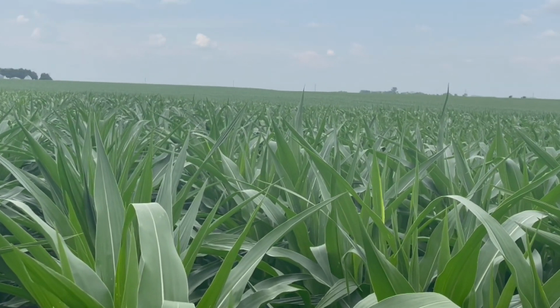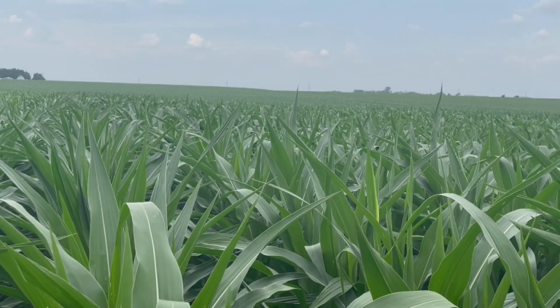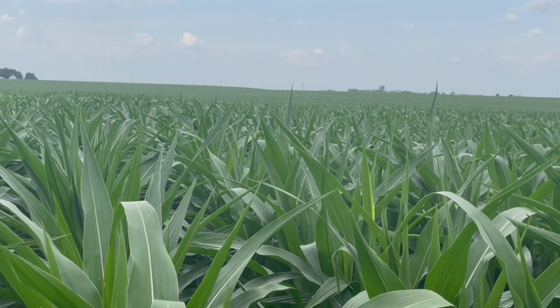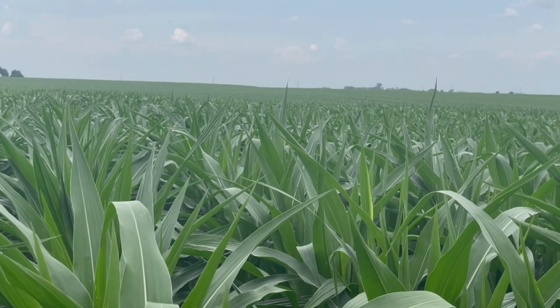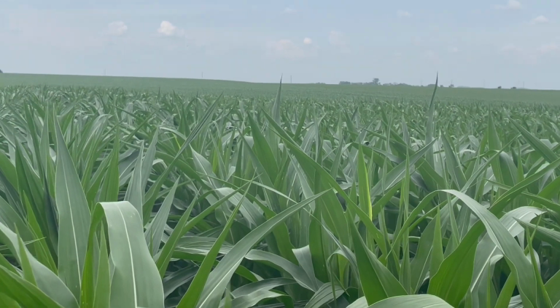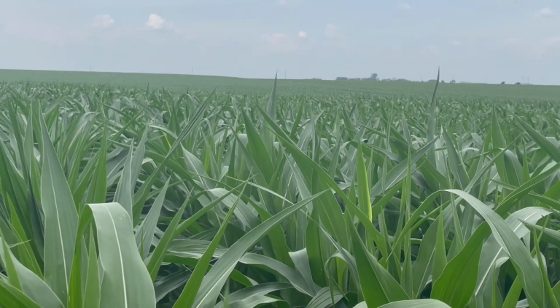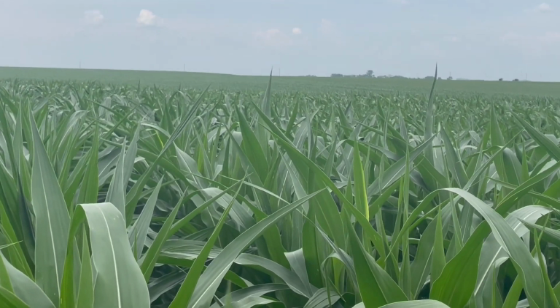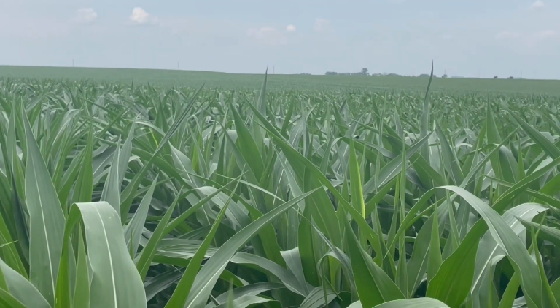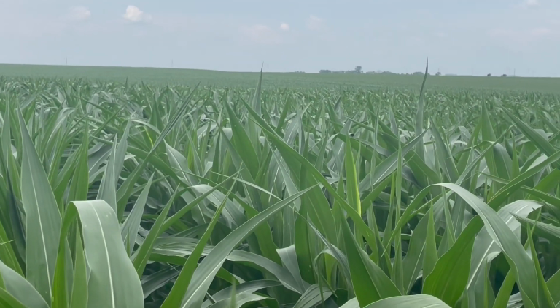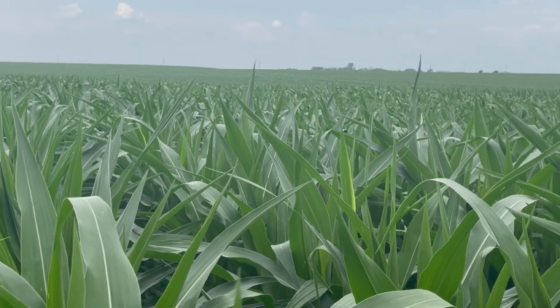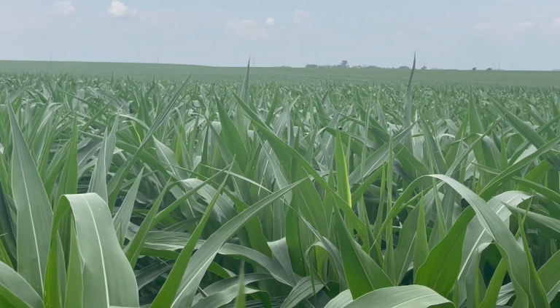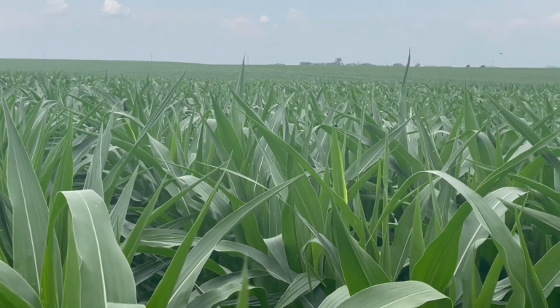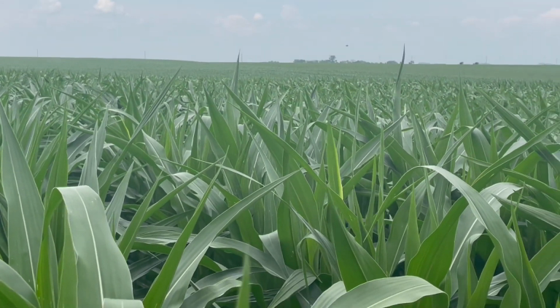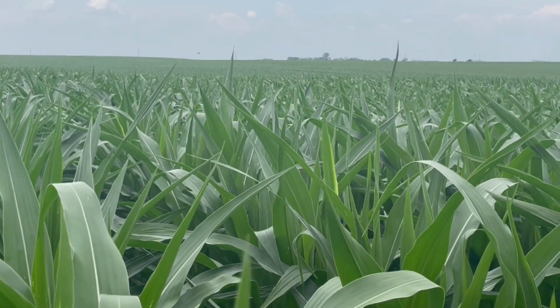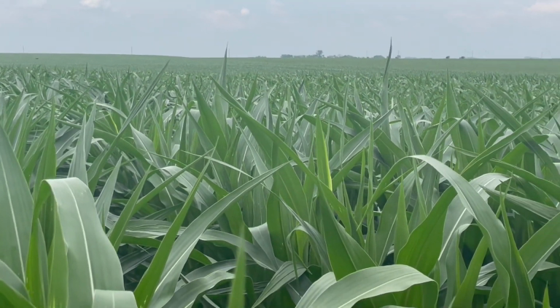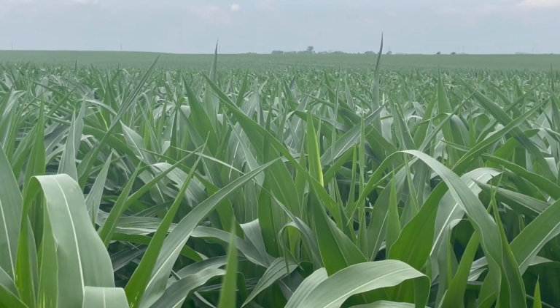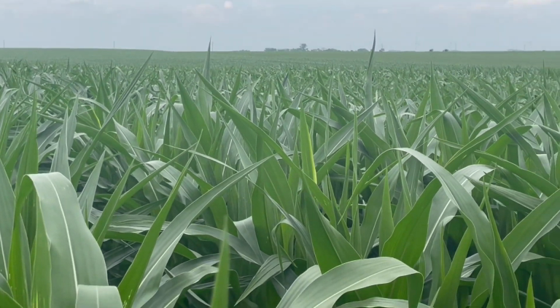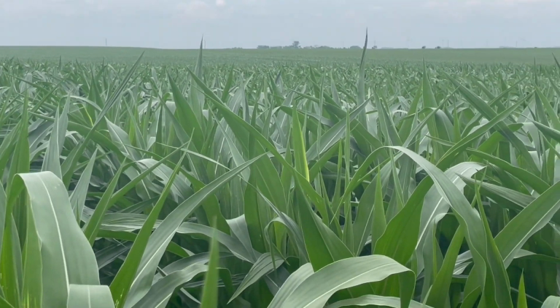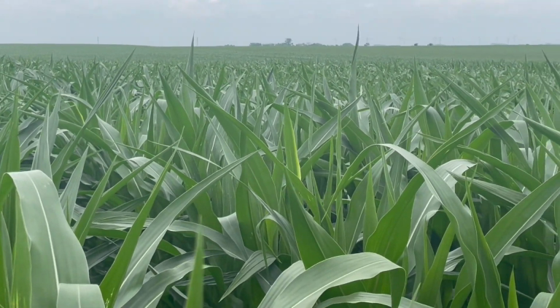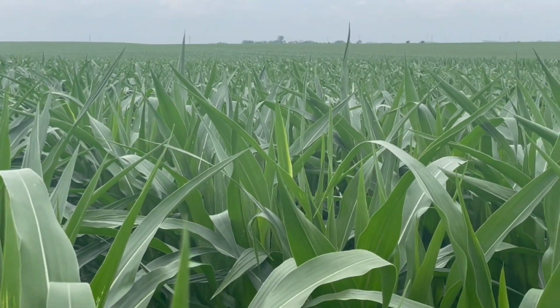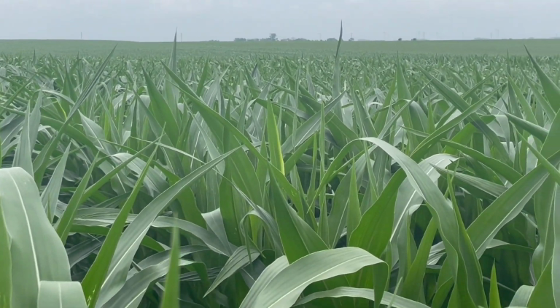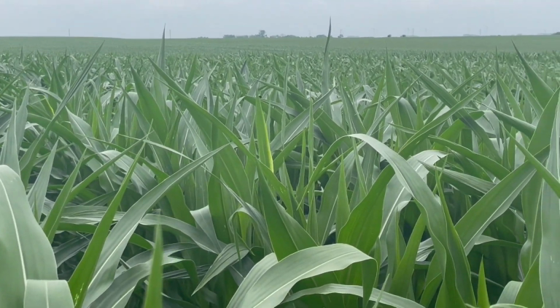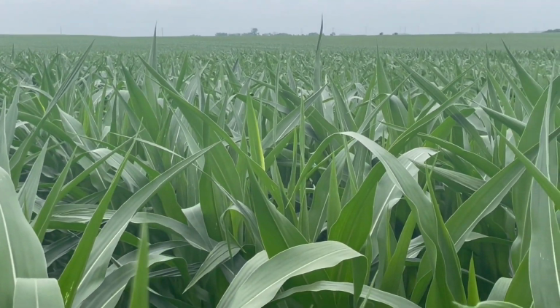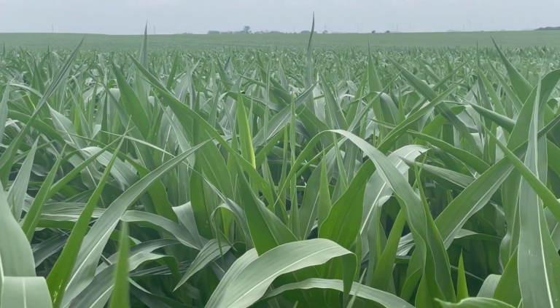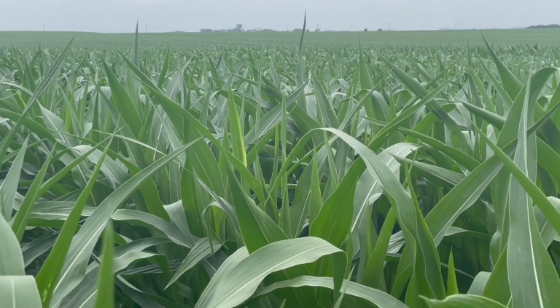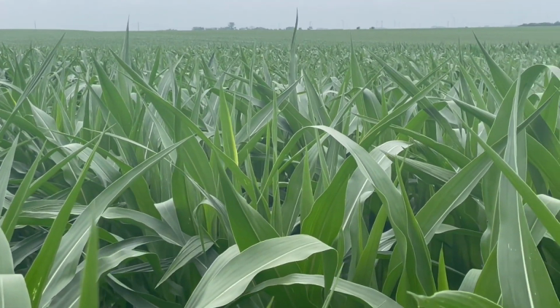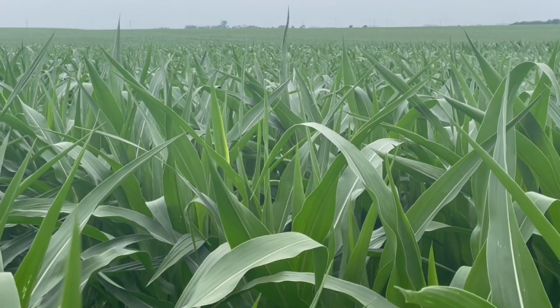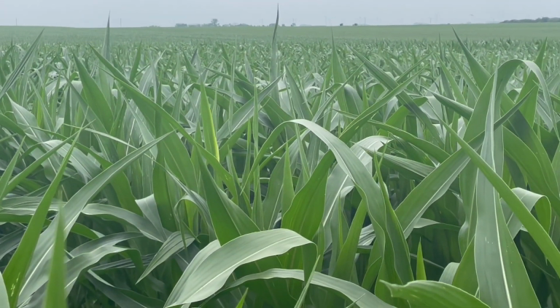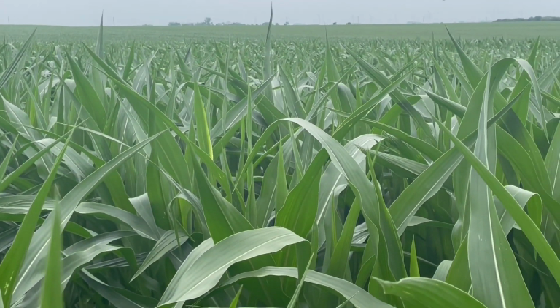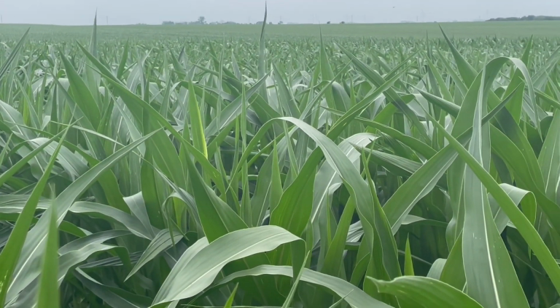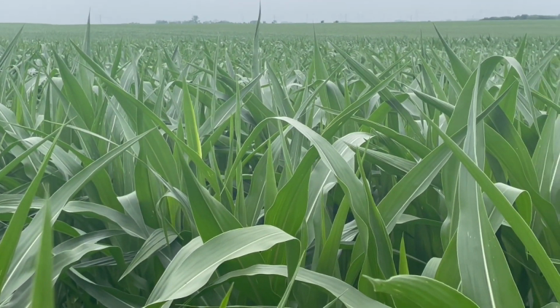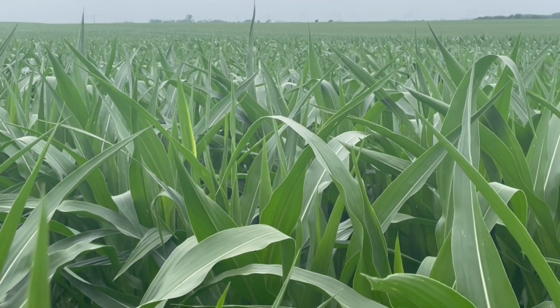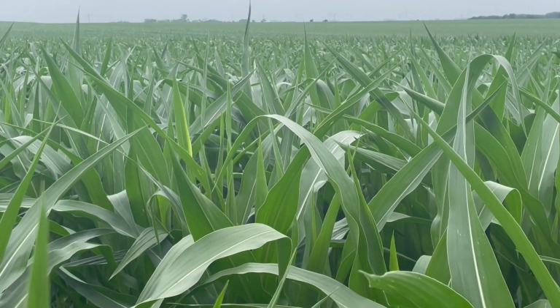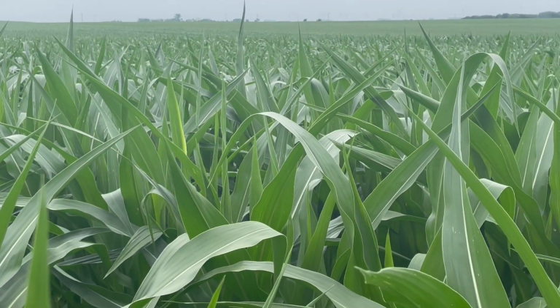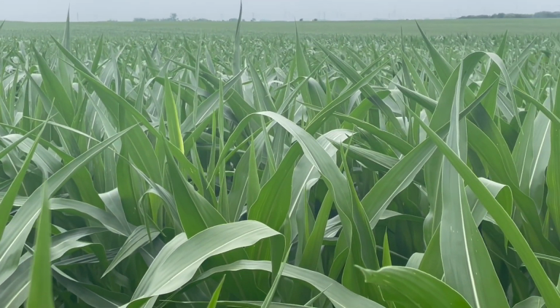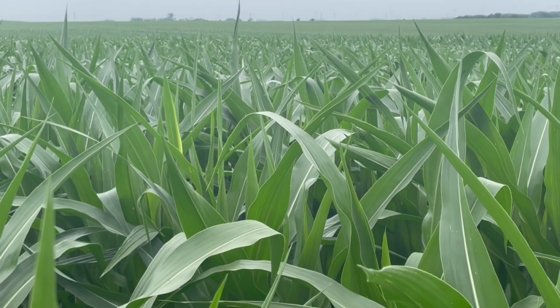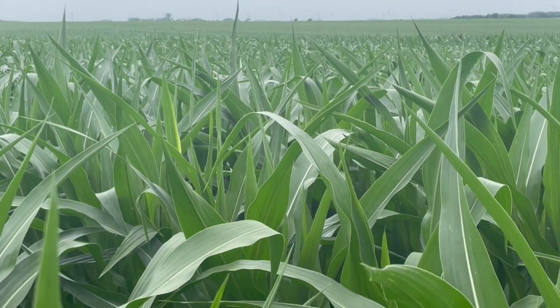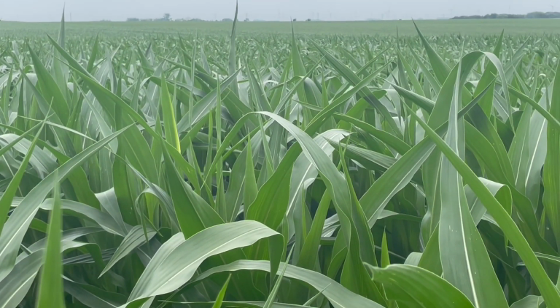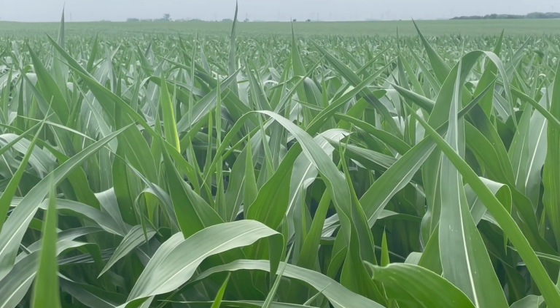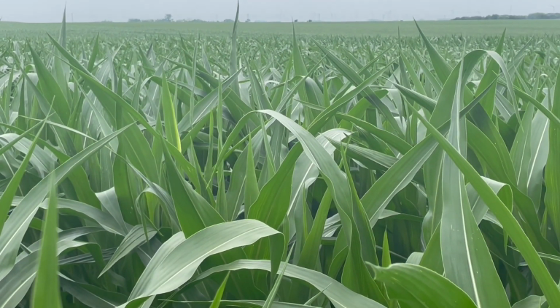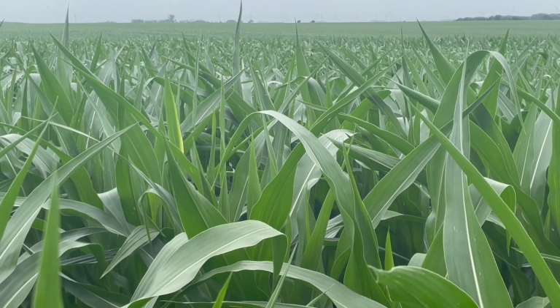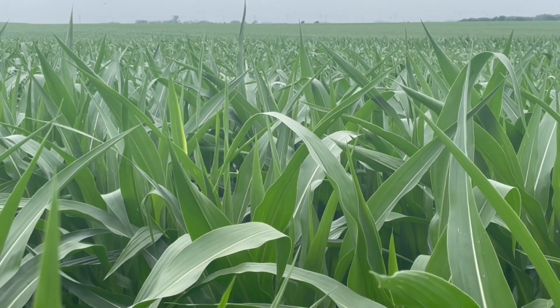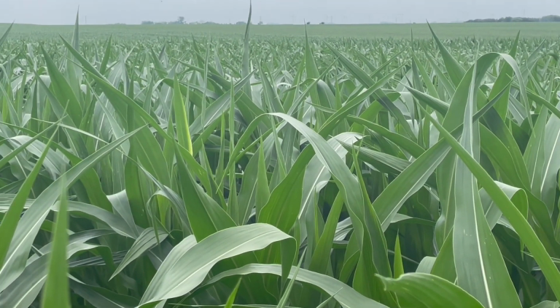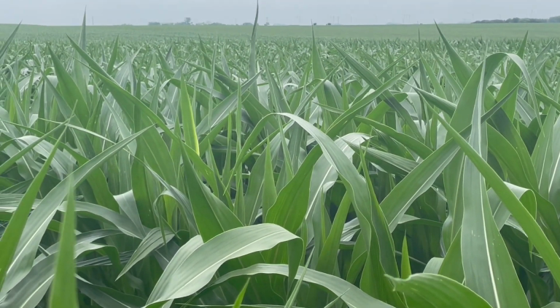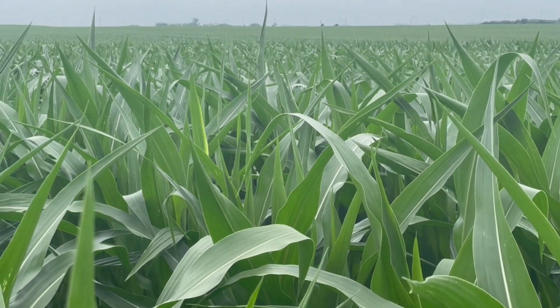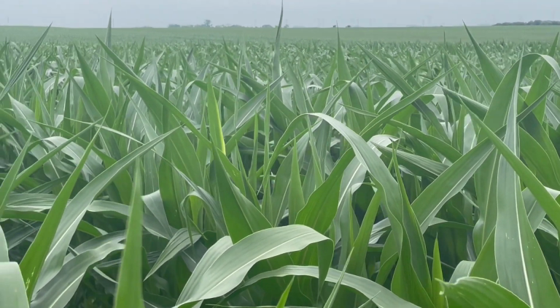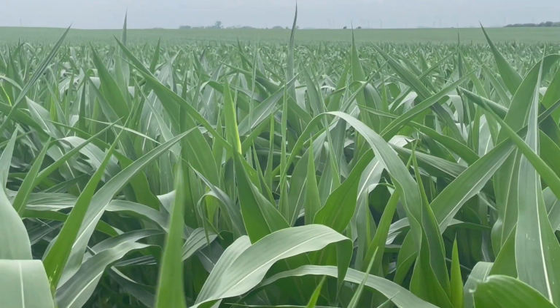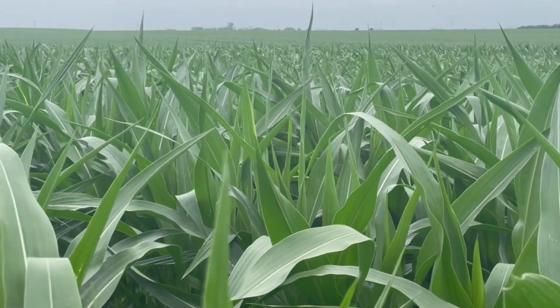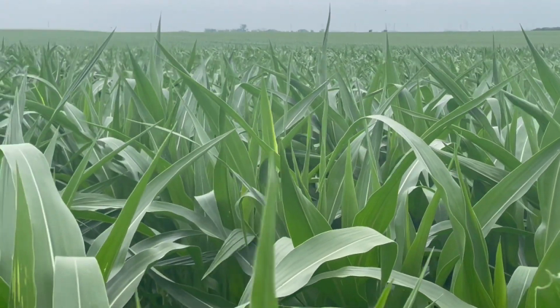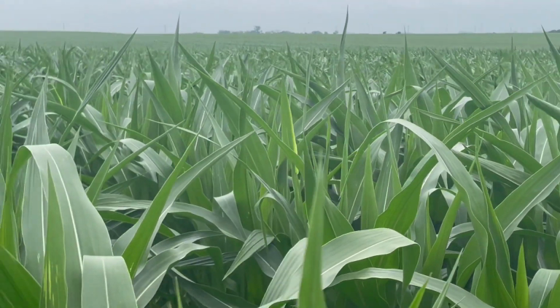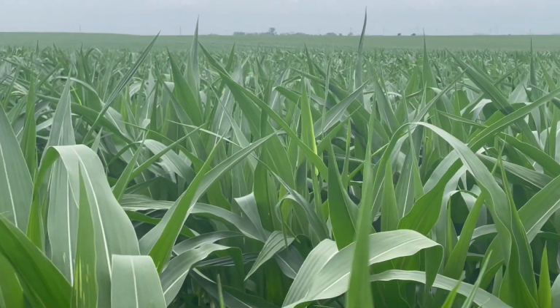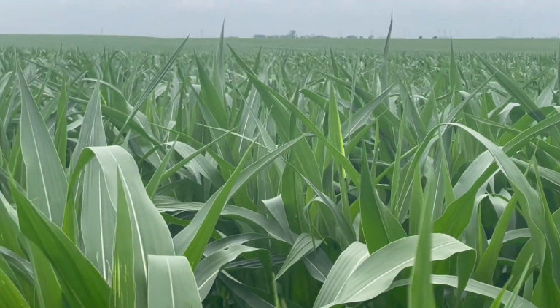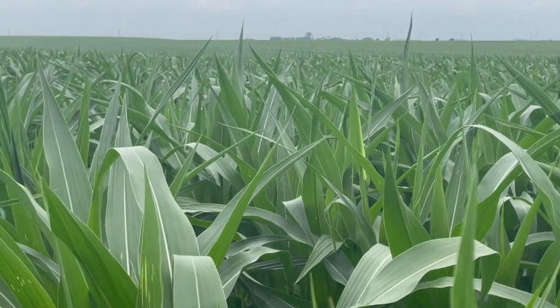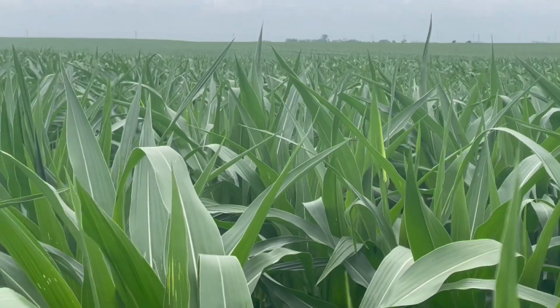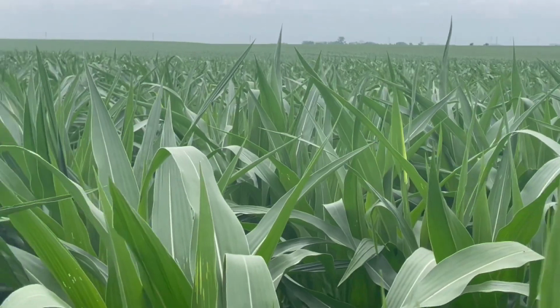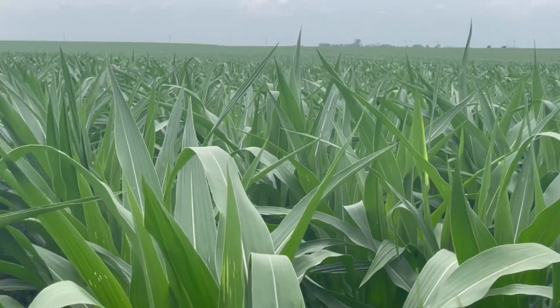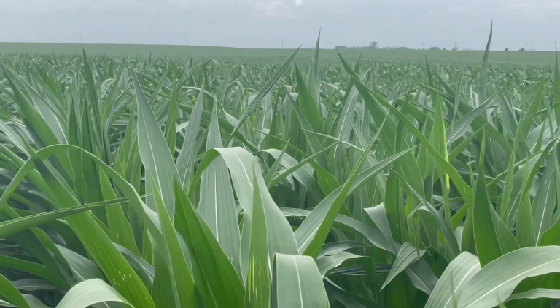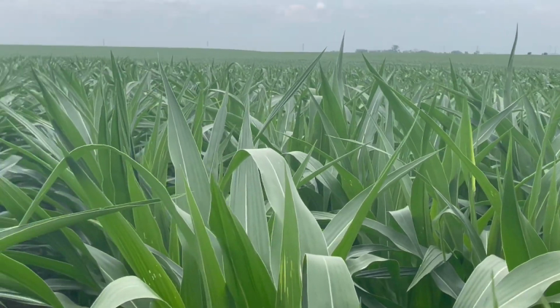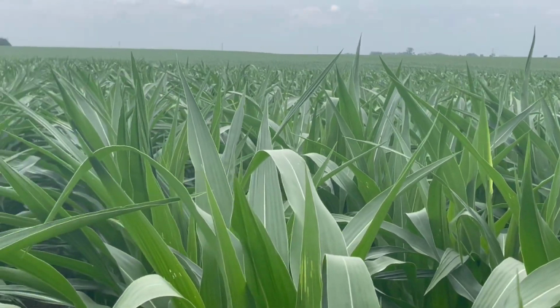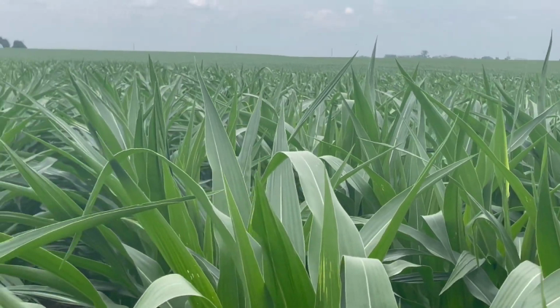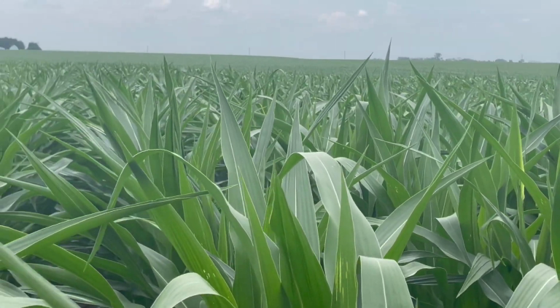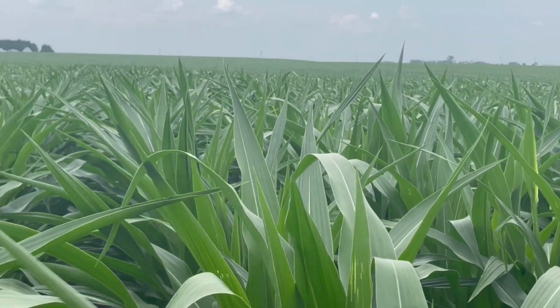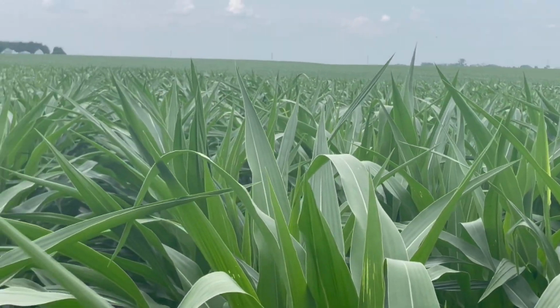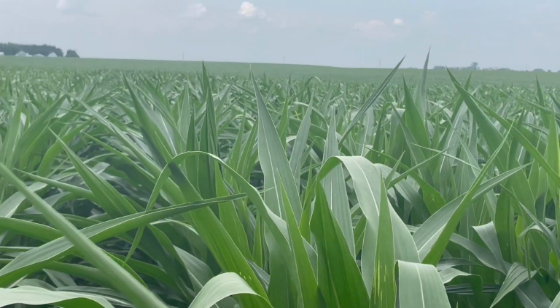So another nice addition to the lineup at the 102-day maturity — DKC 102-28 Rib.